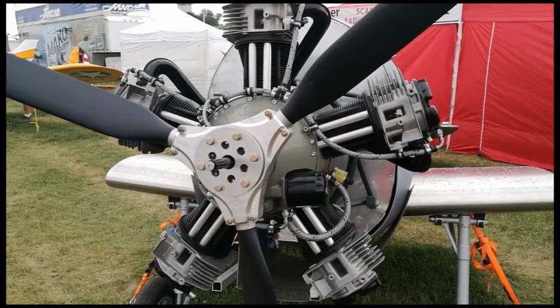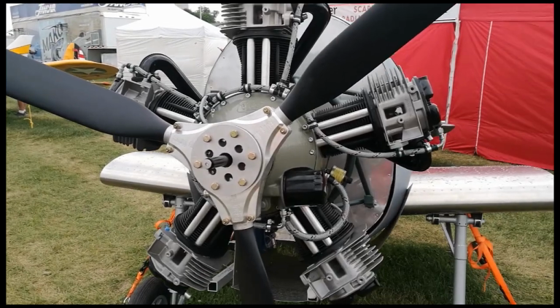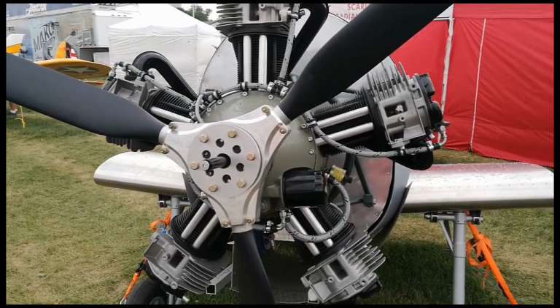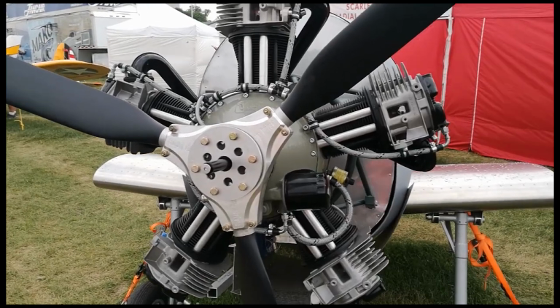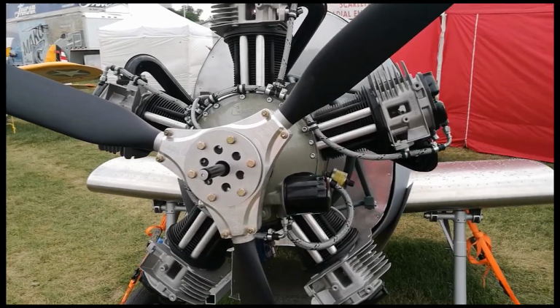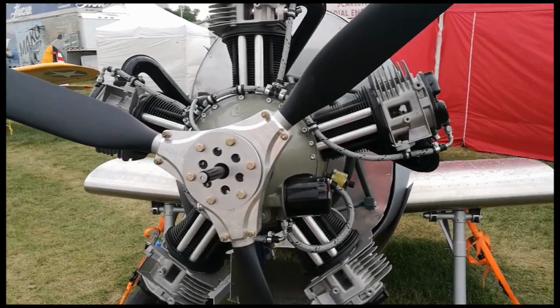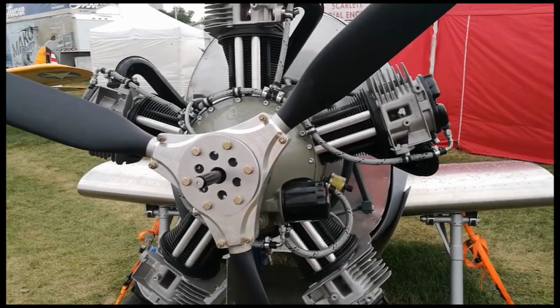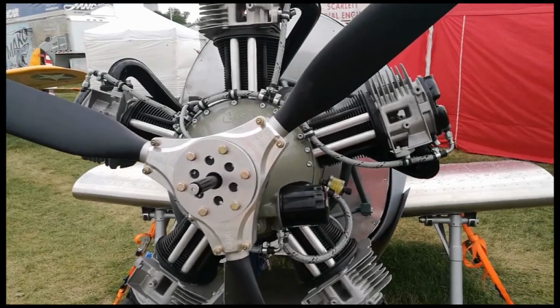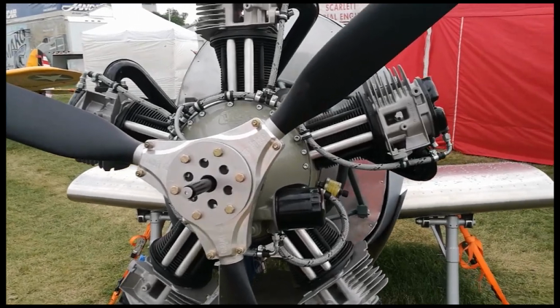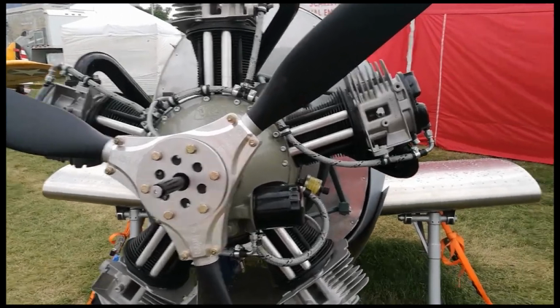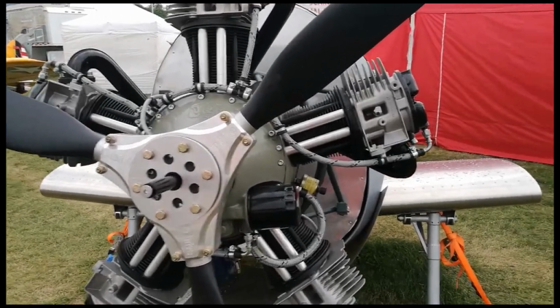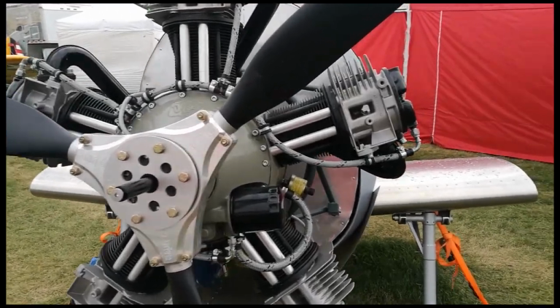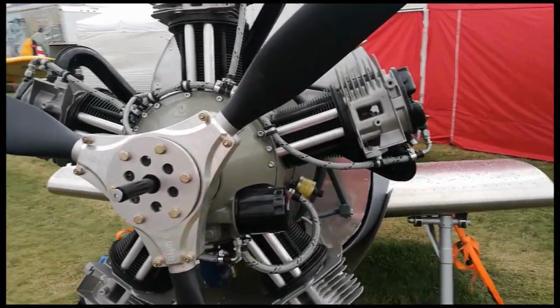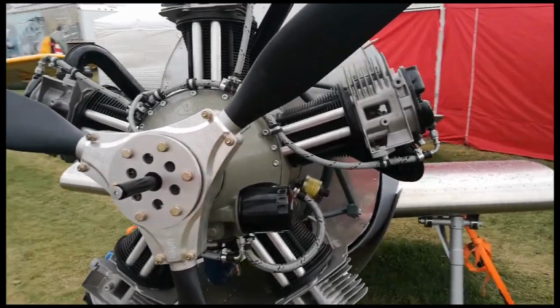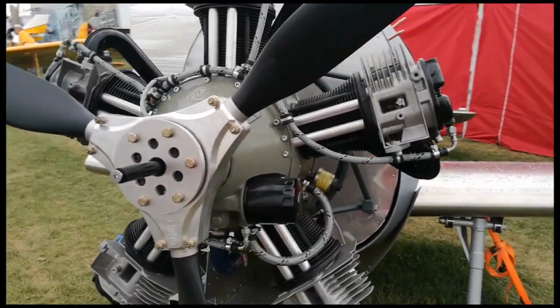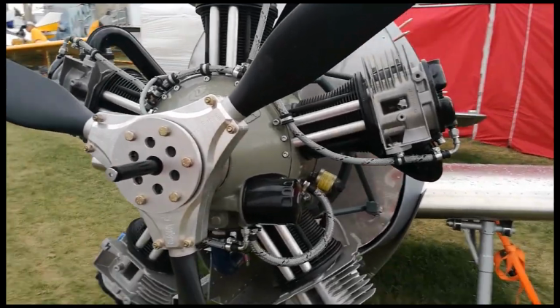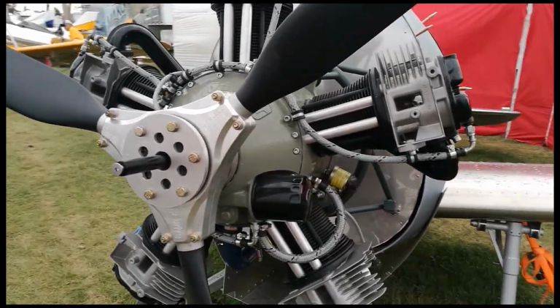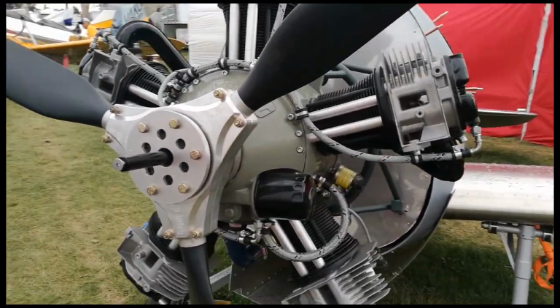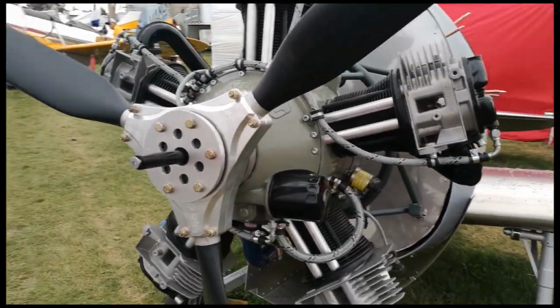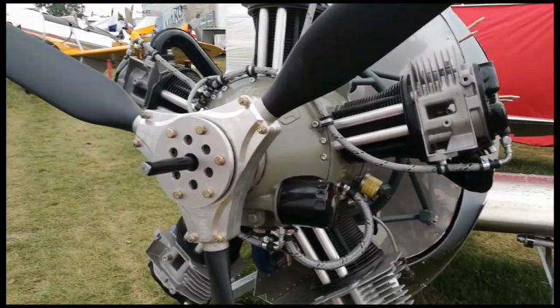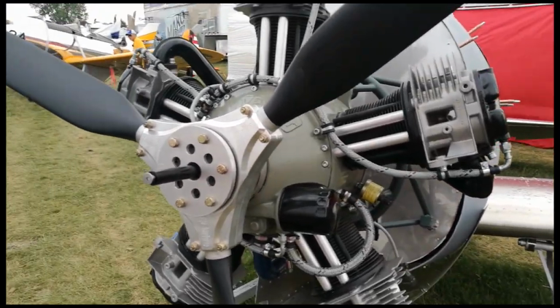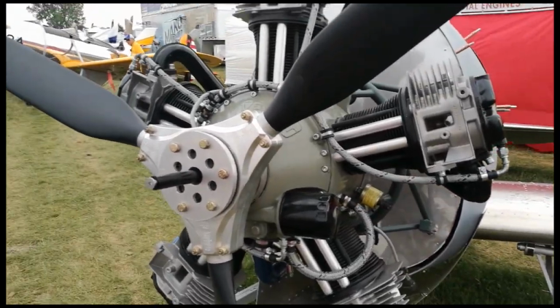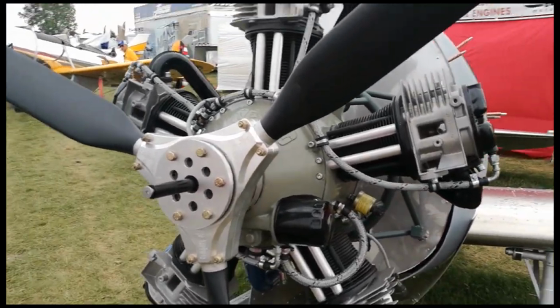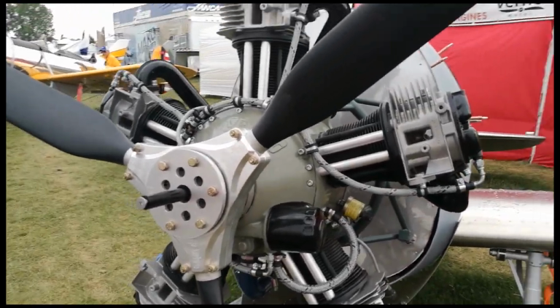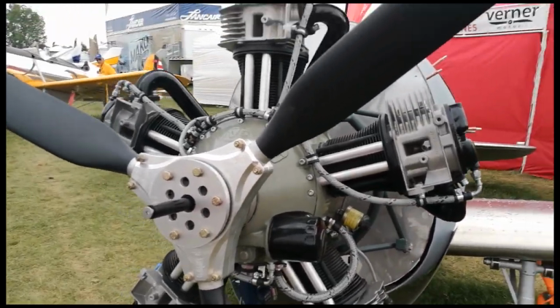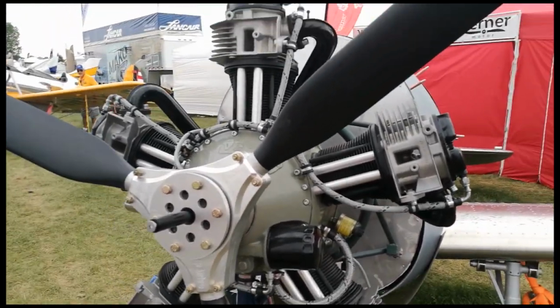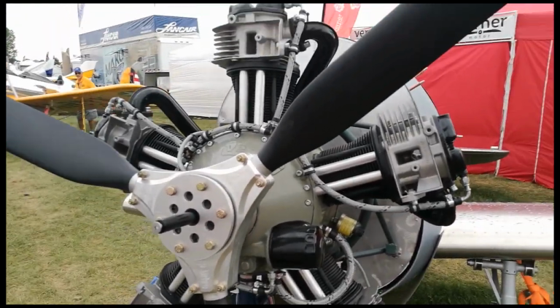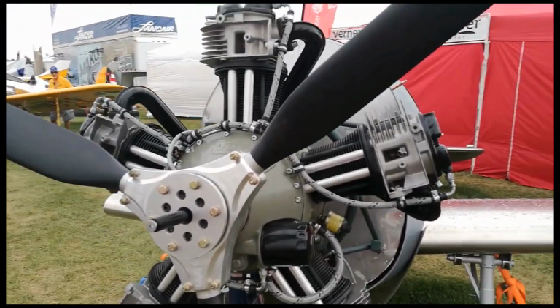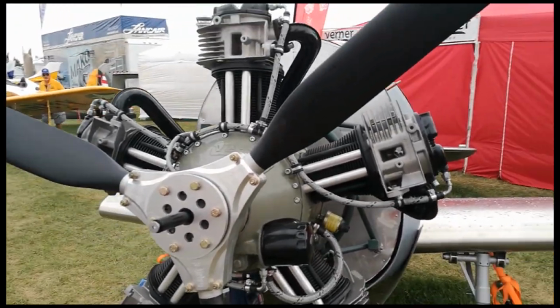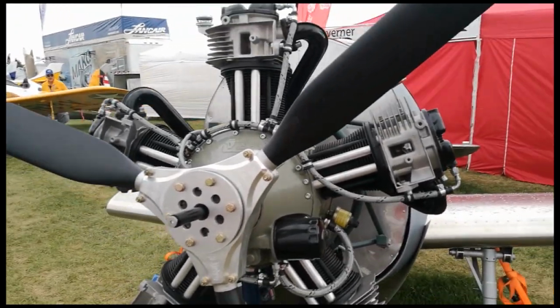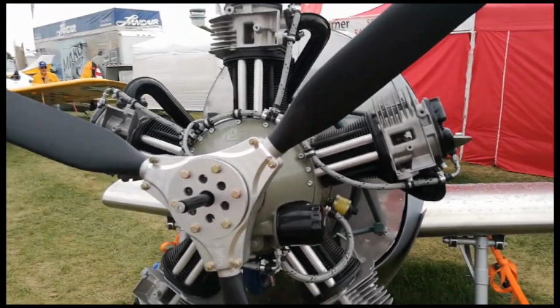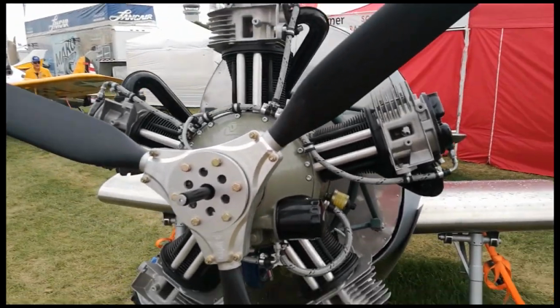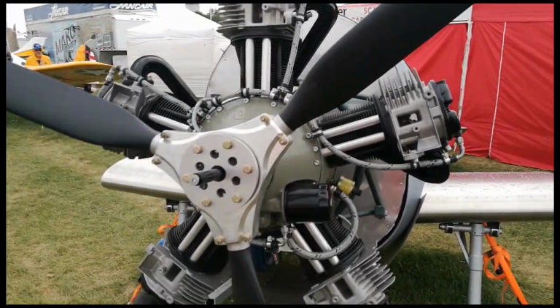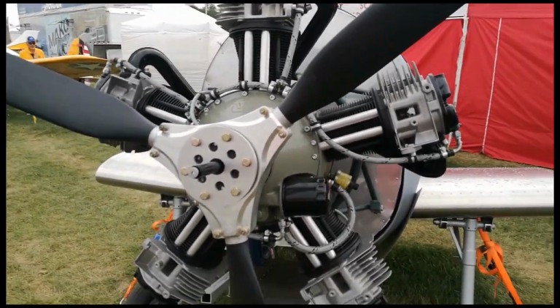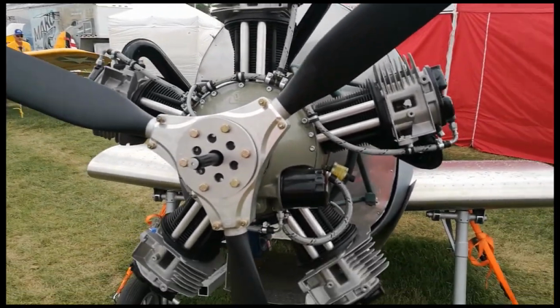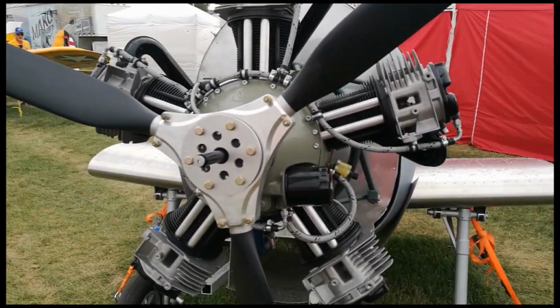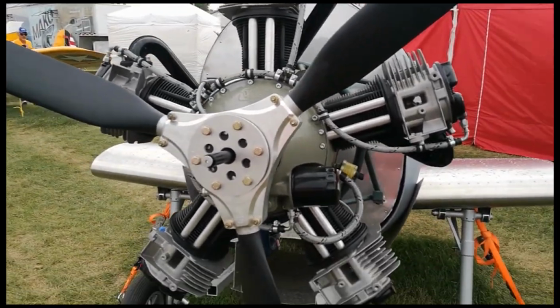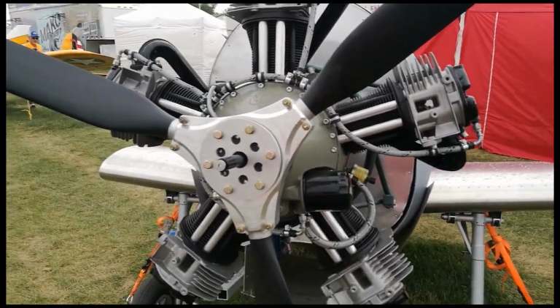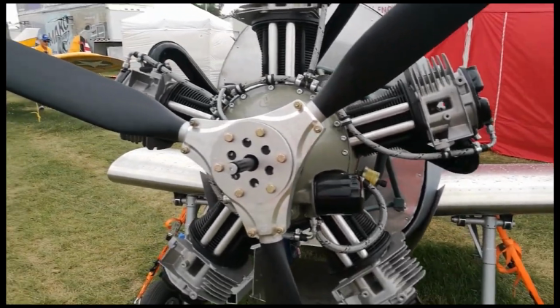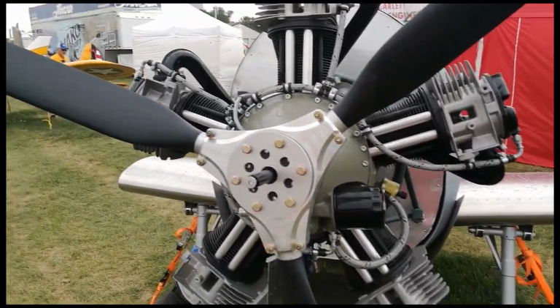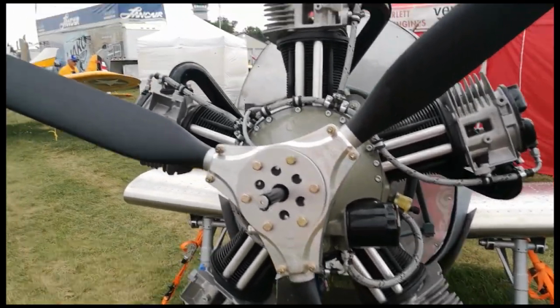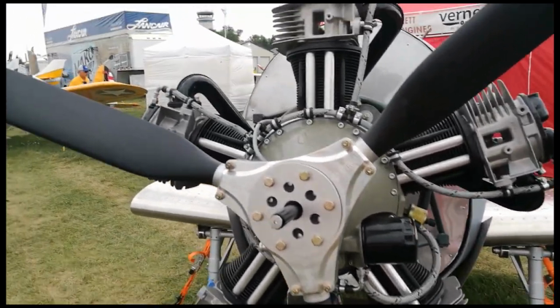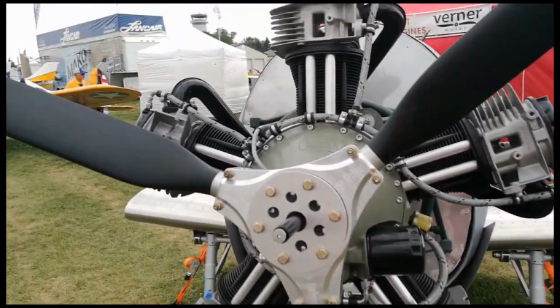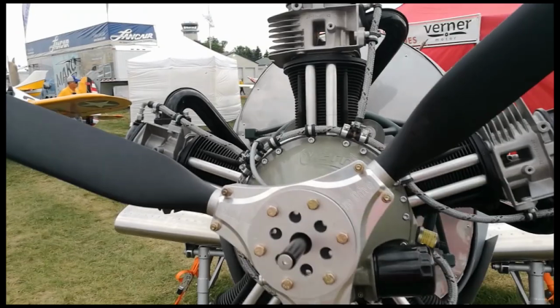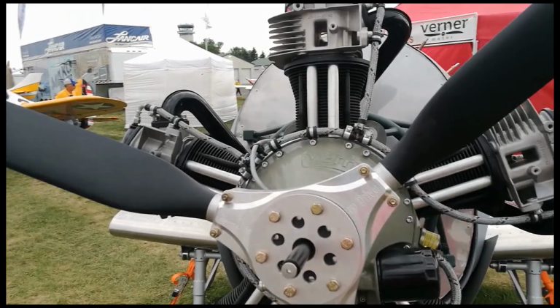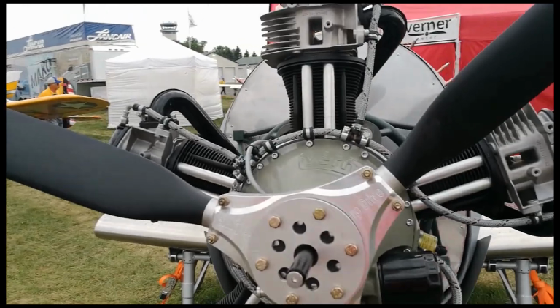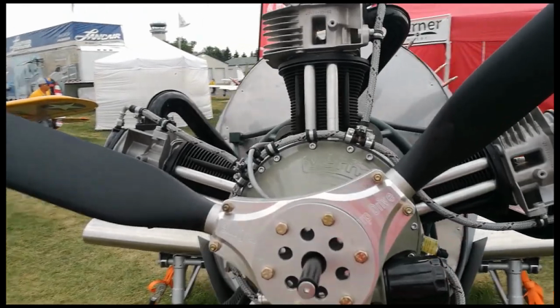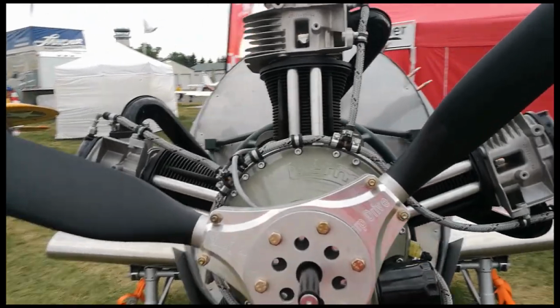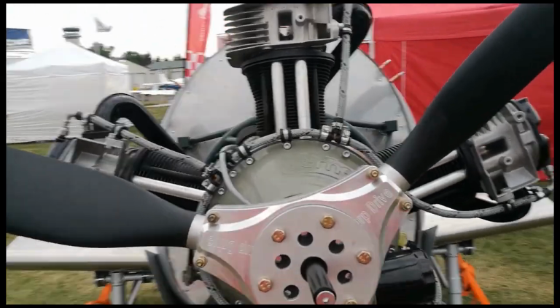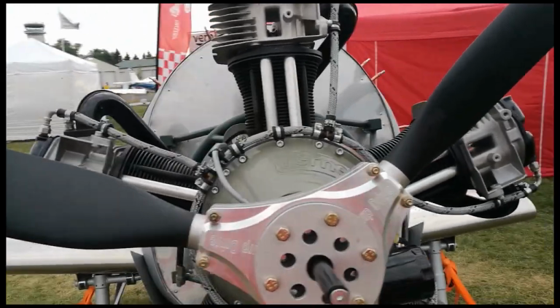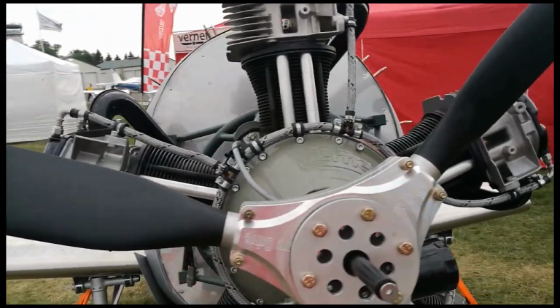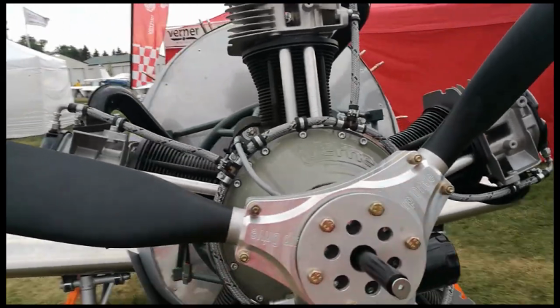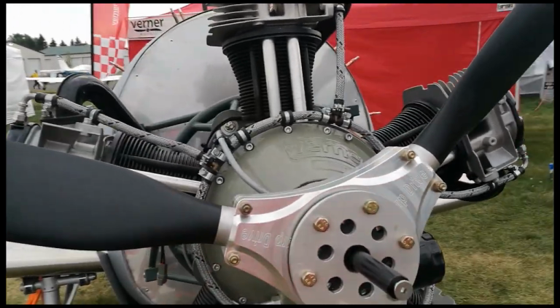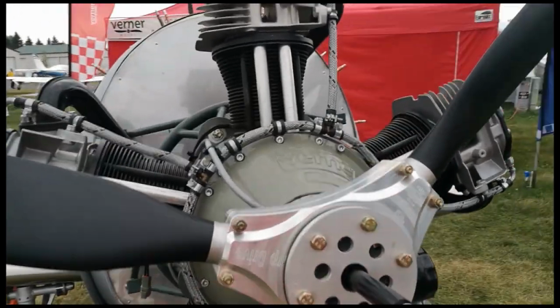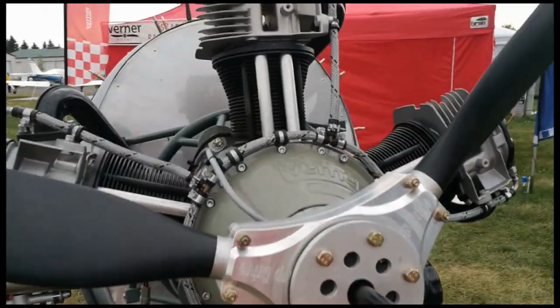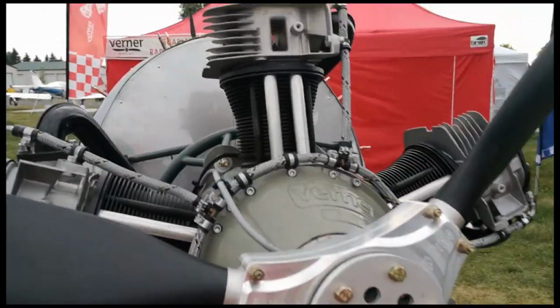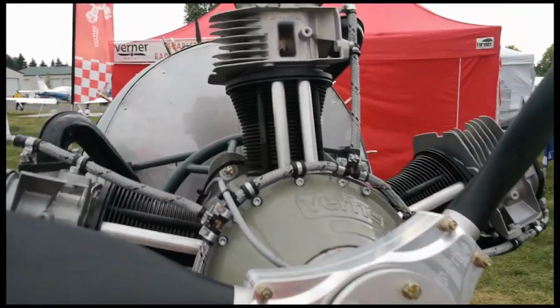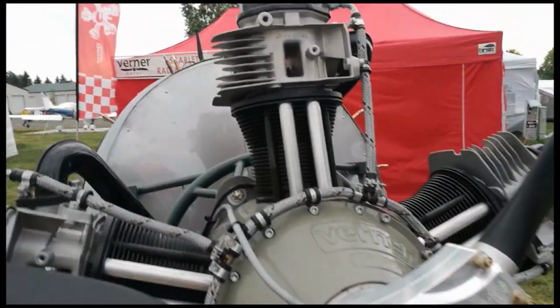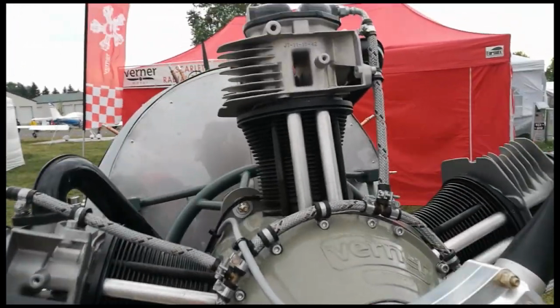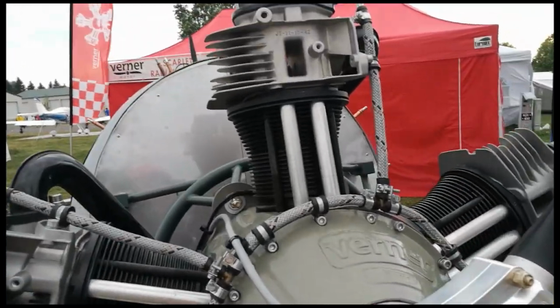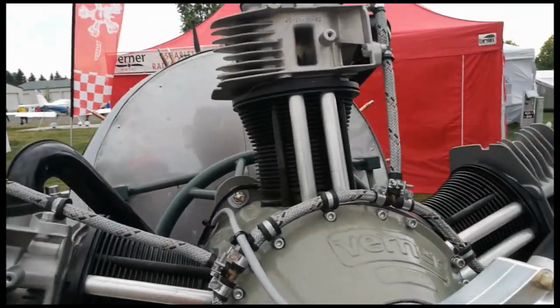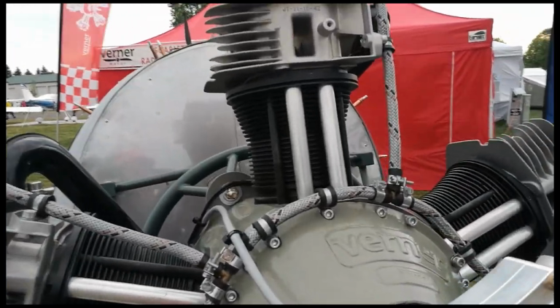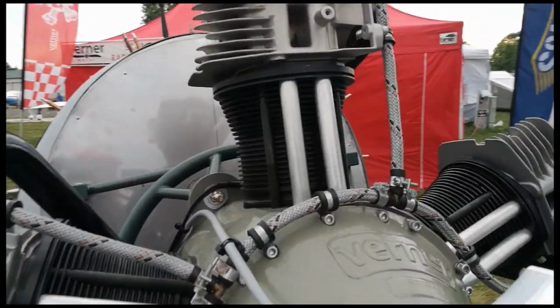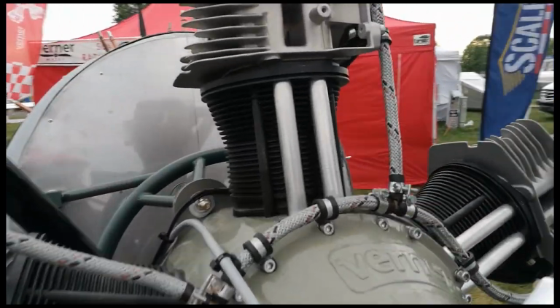Here we have the Werner Radial five-cylinder engine. Let's have a bit of a look and see what we can make of it.